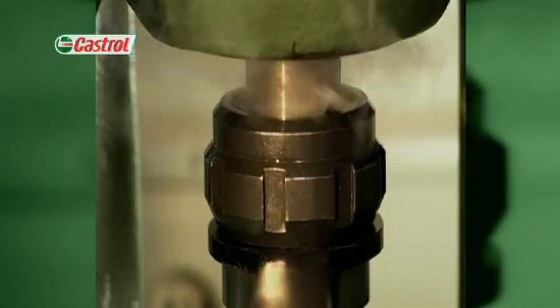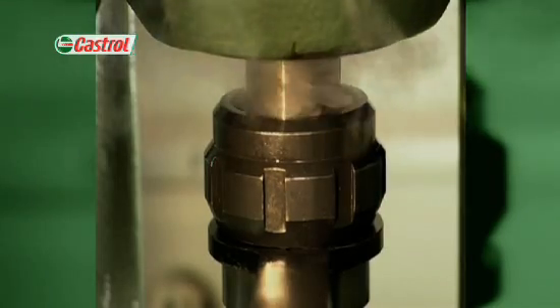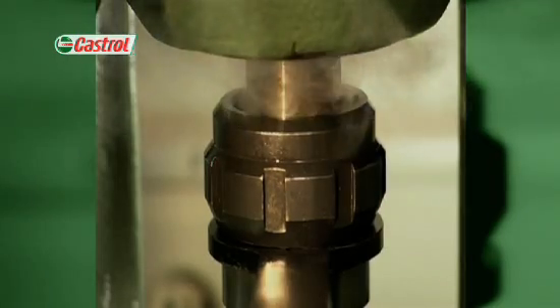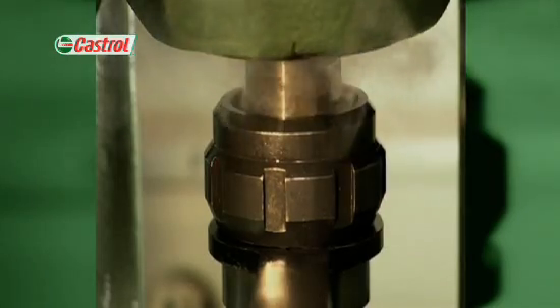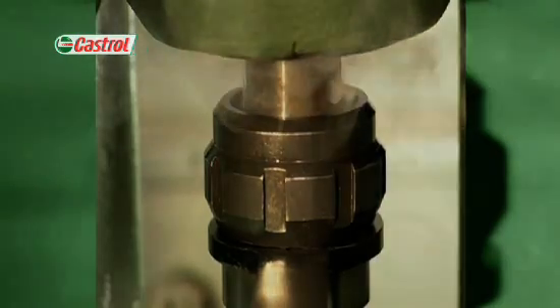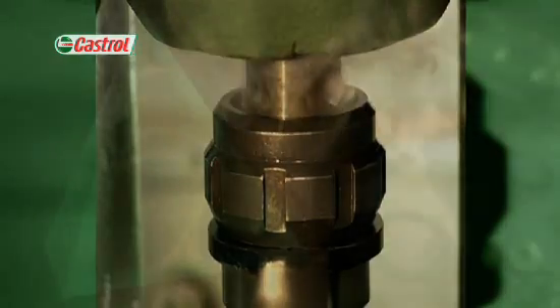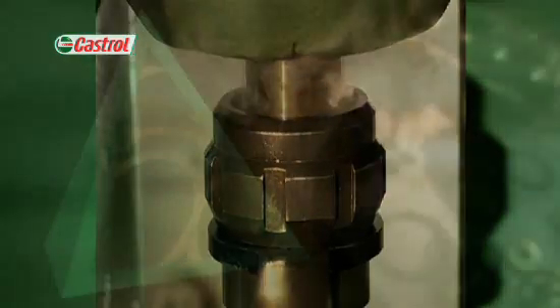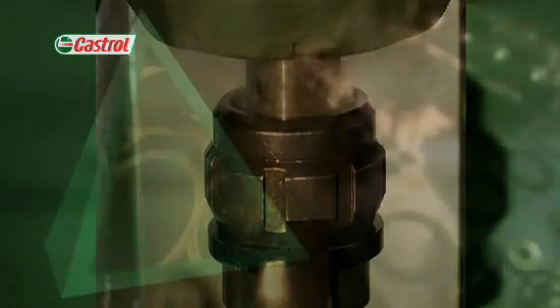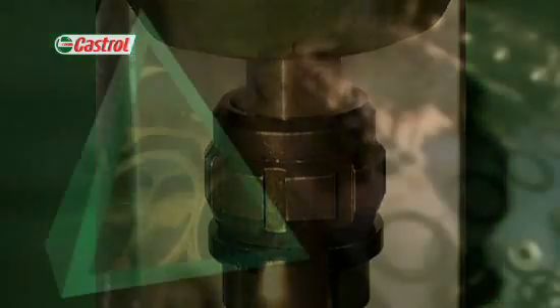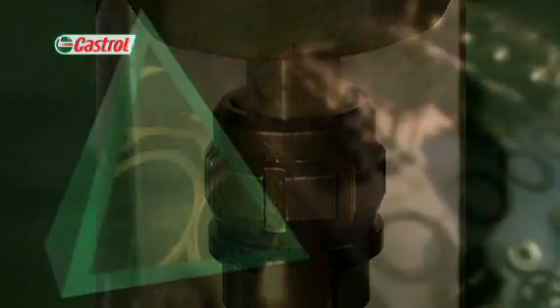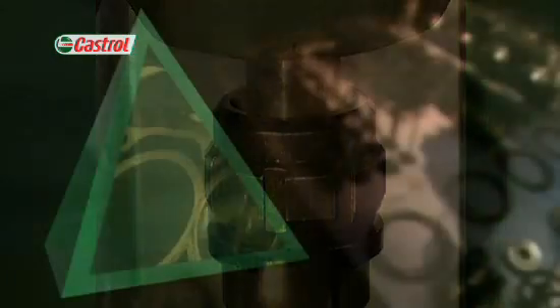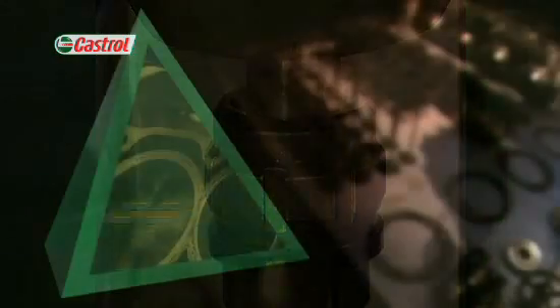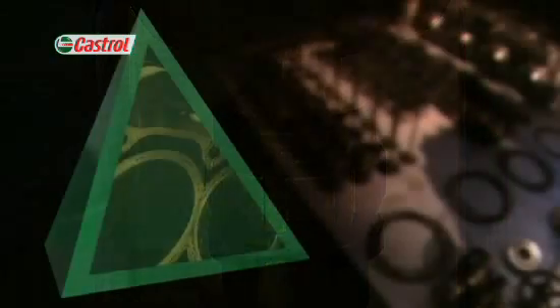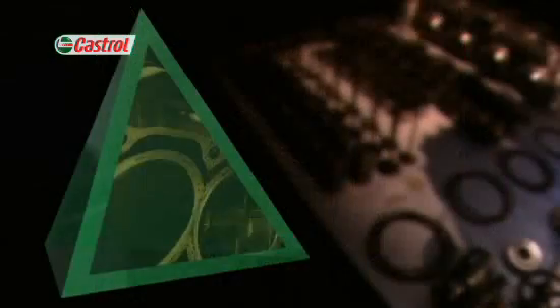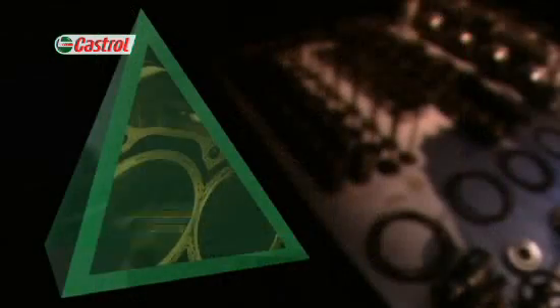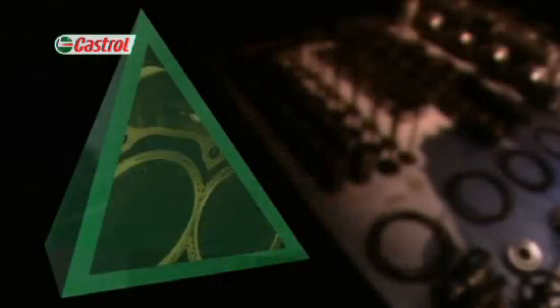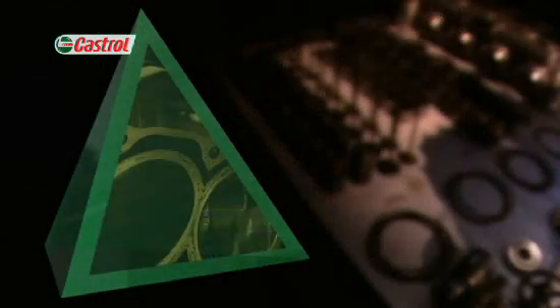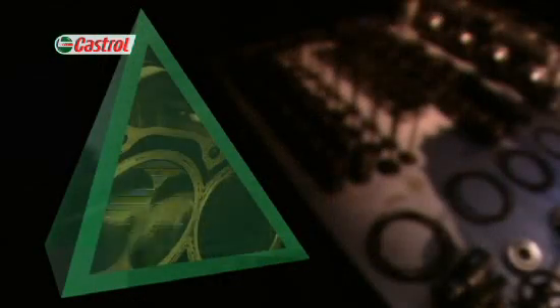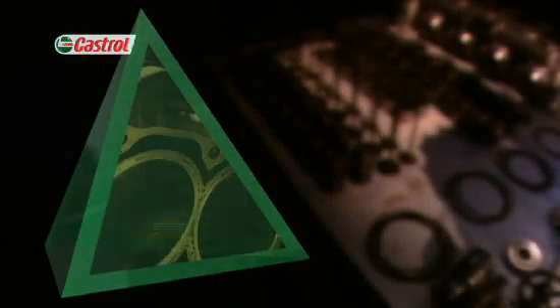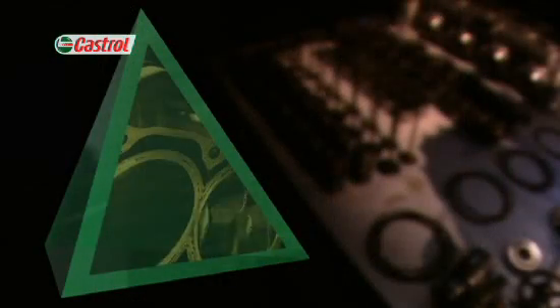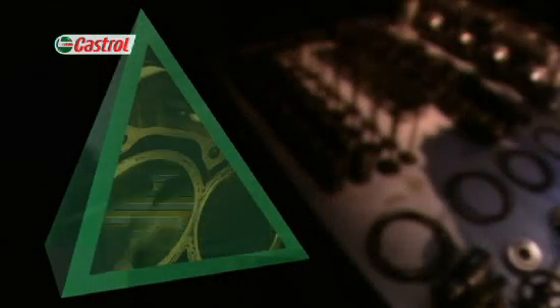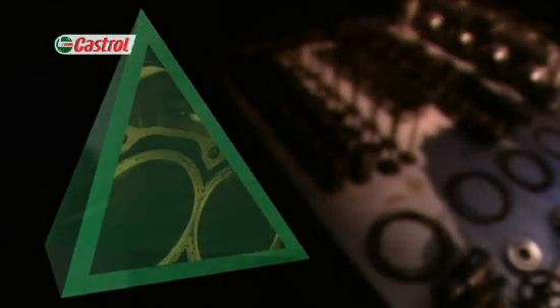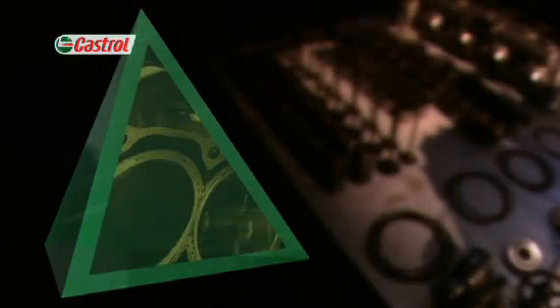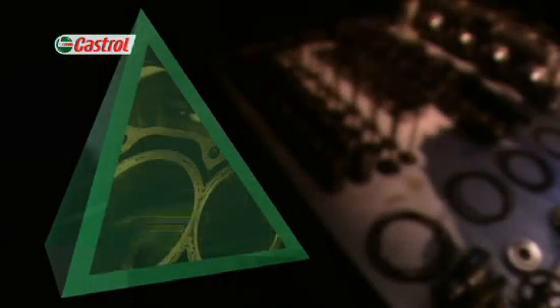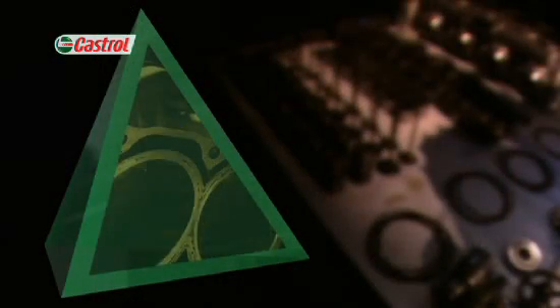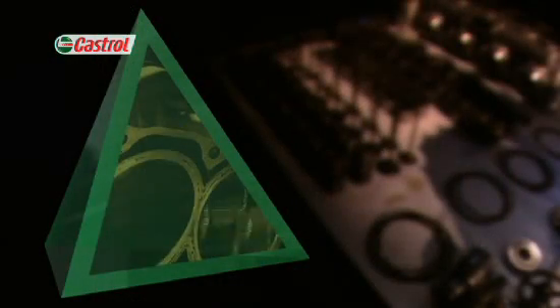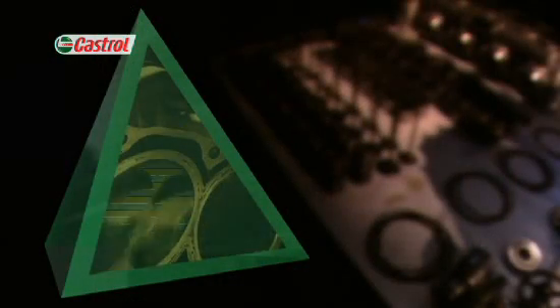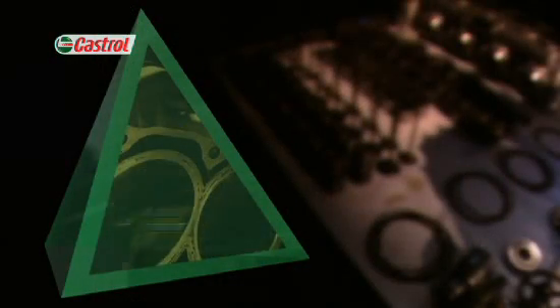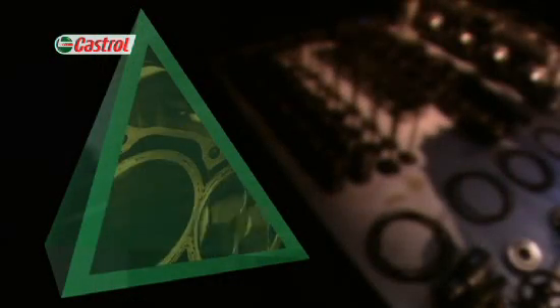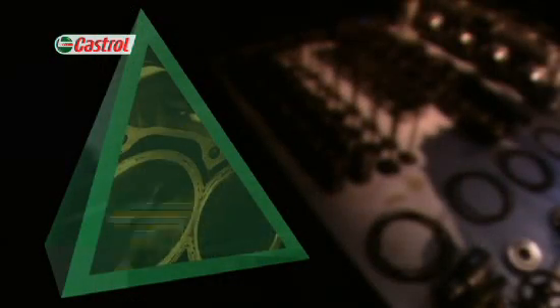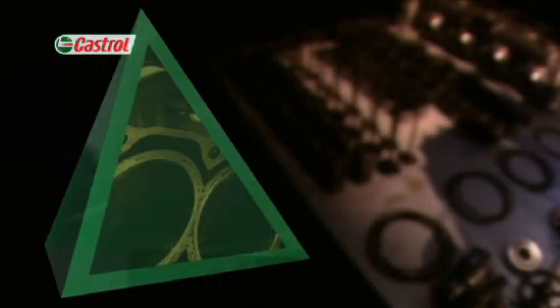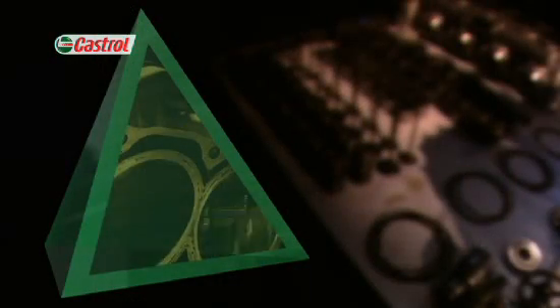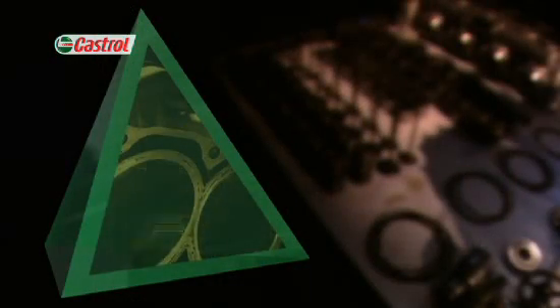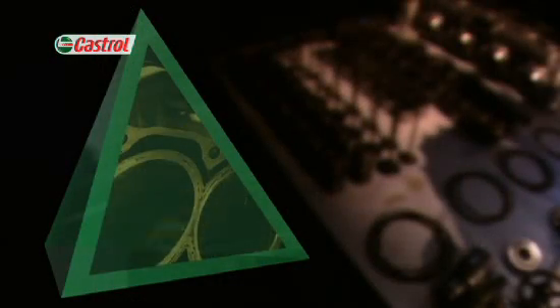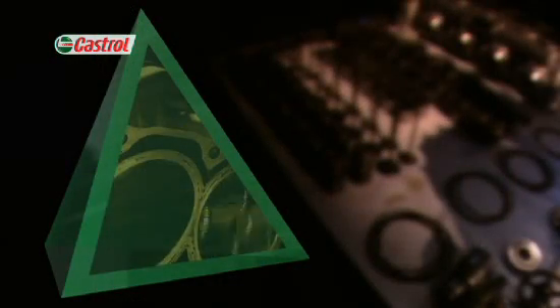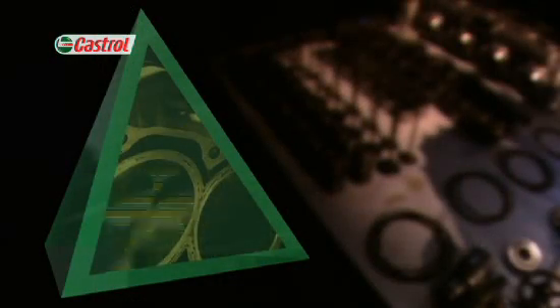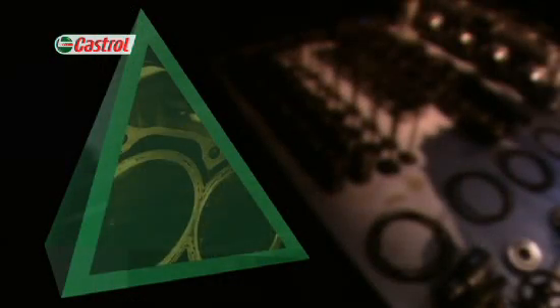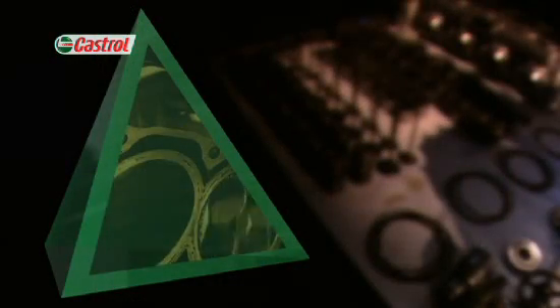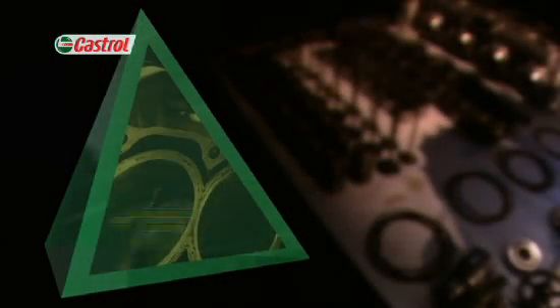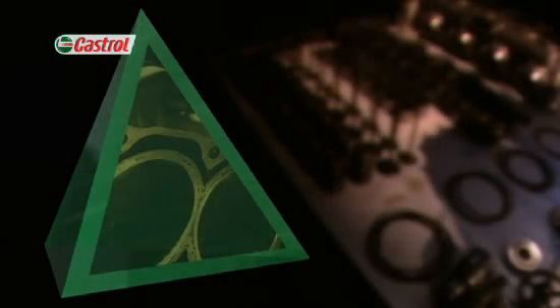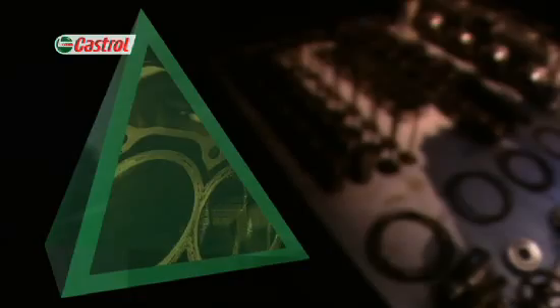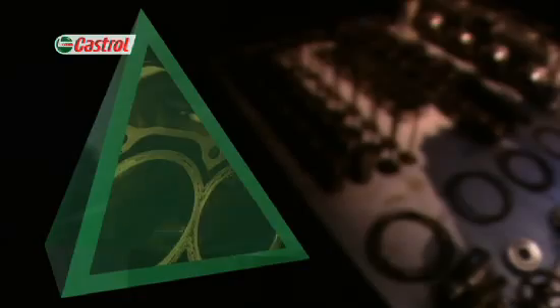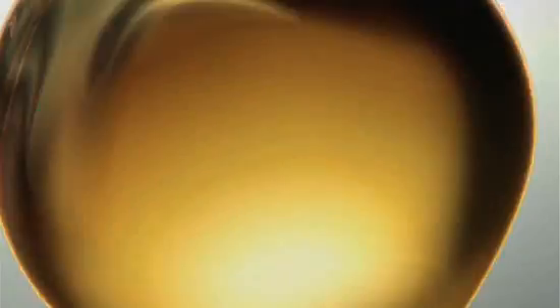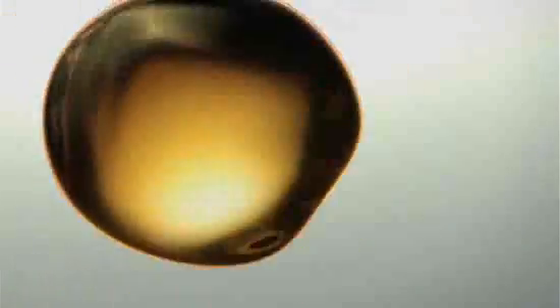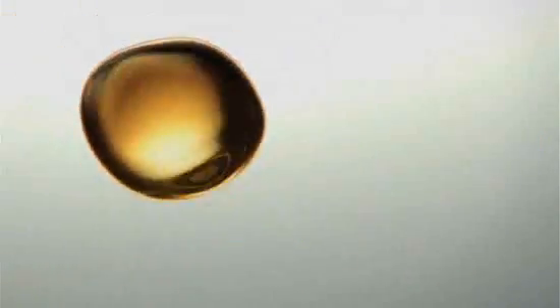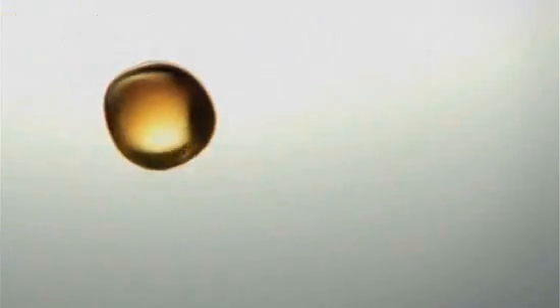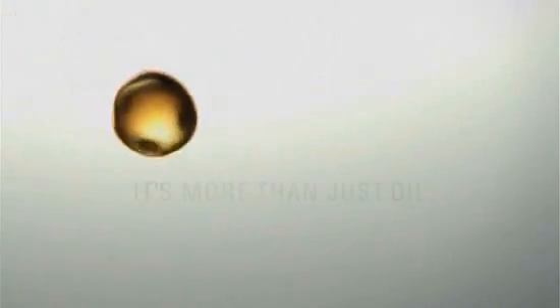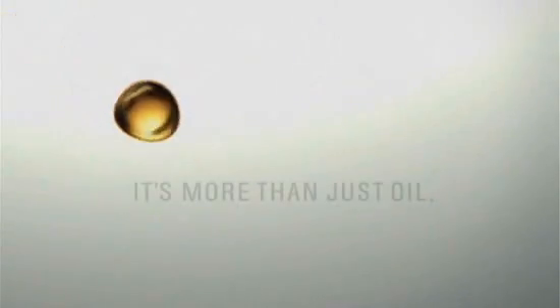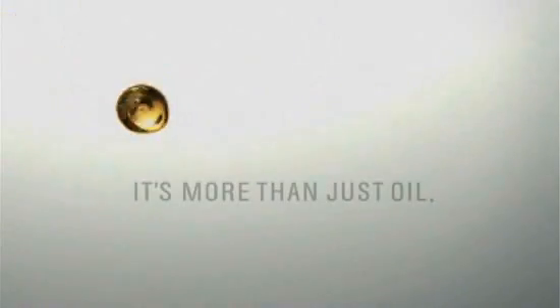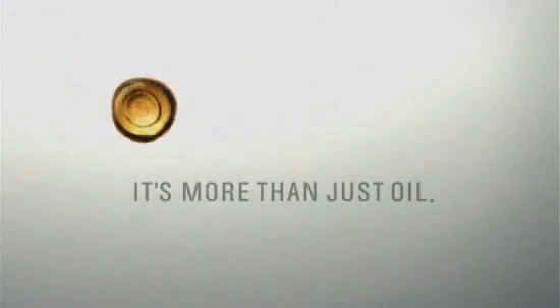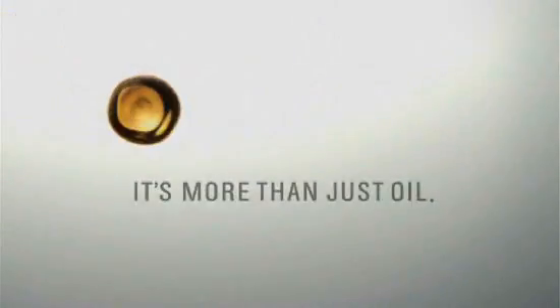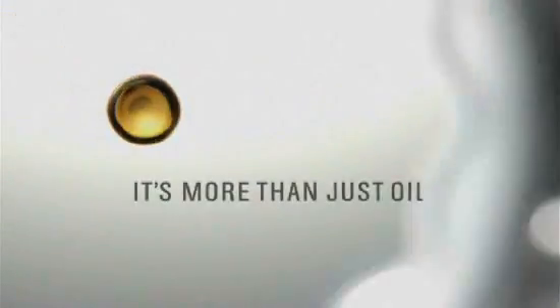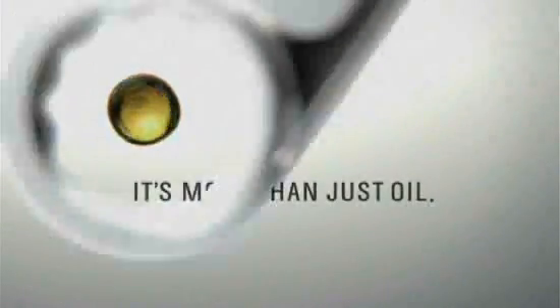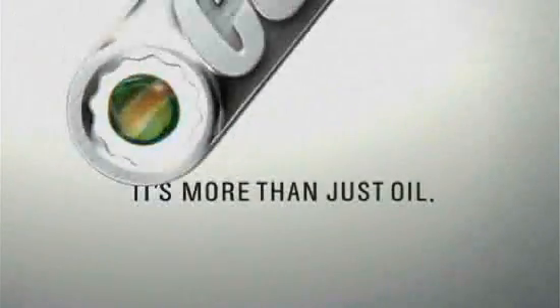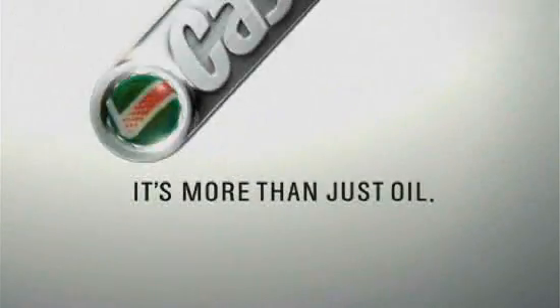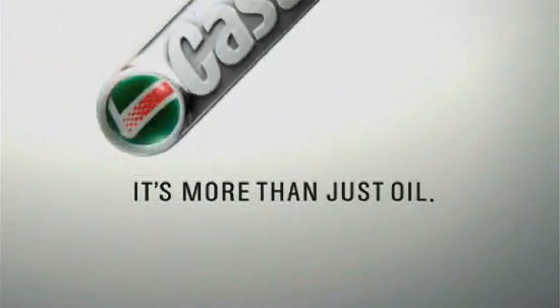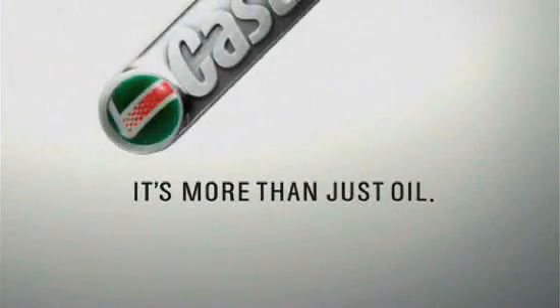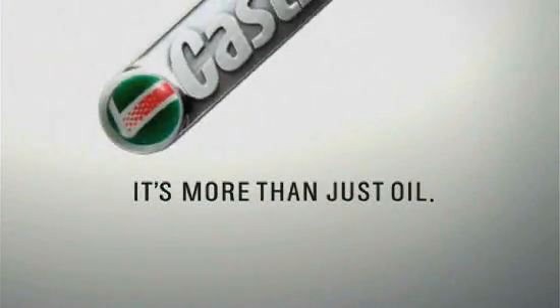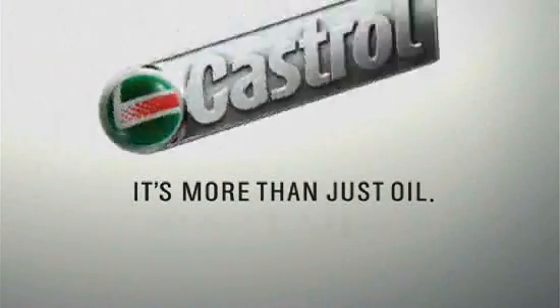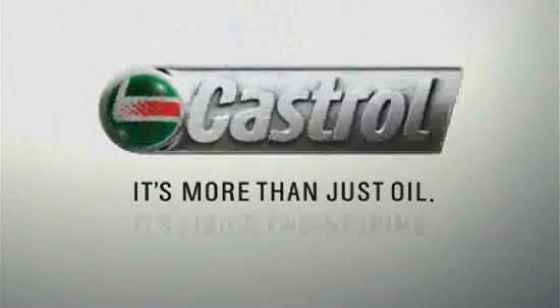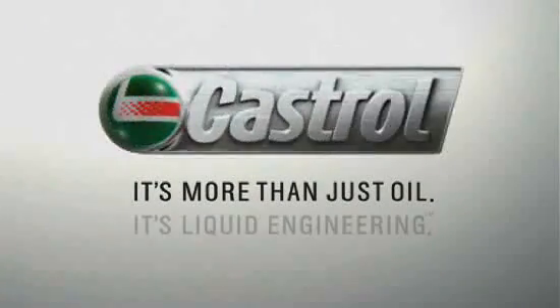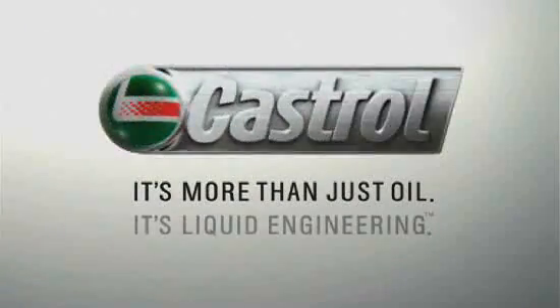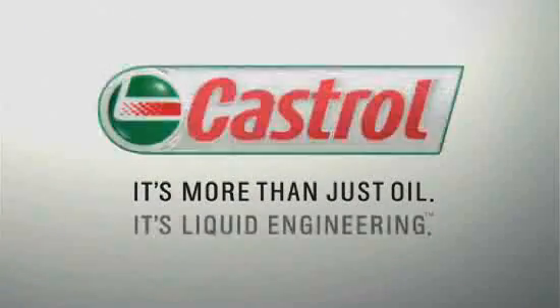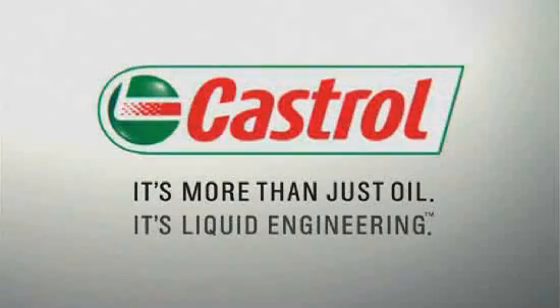But four-stroke motorcycle oil isn't just for engines. It's more than just oil — it's liquid engineering.